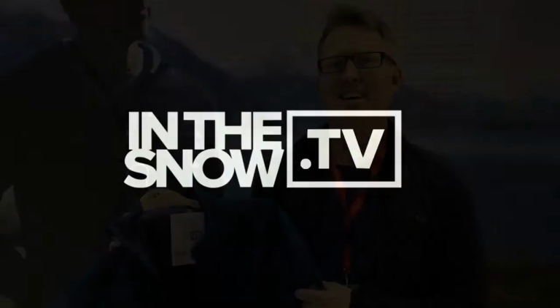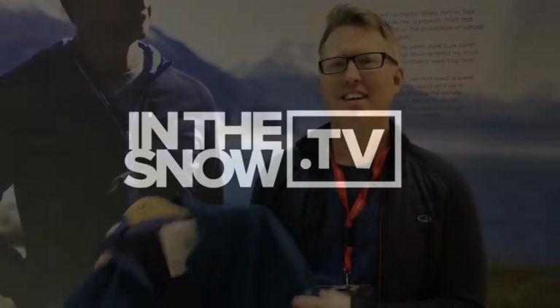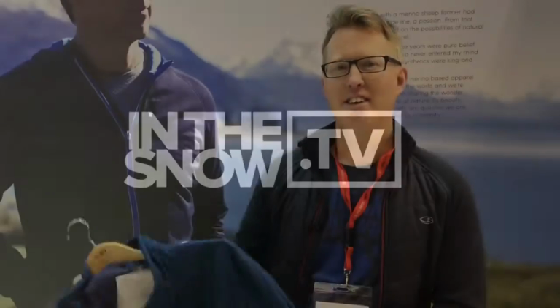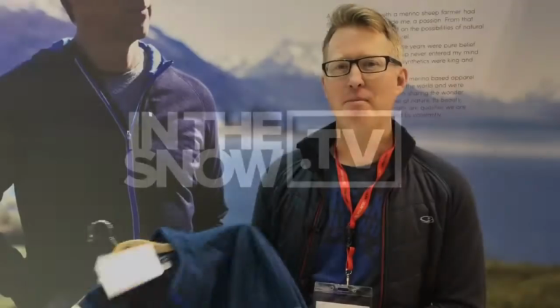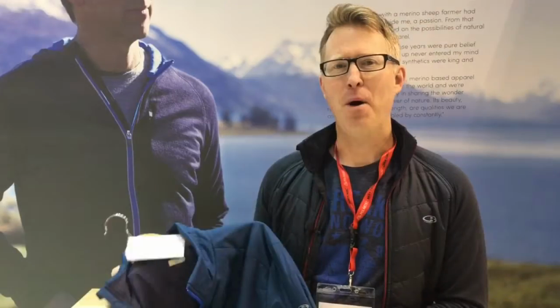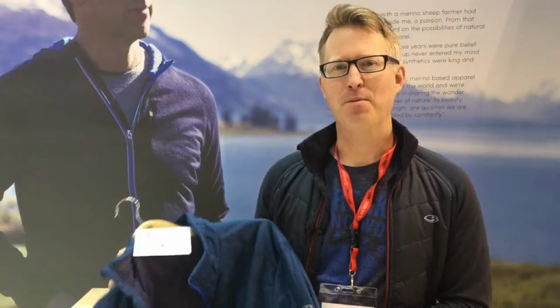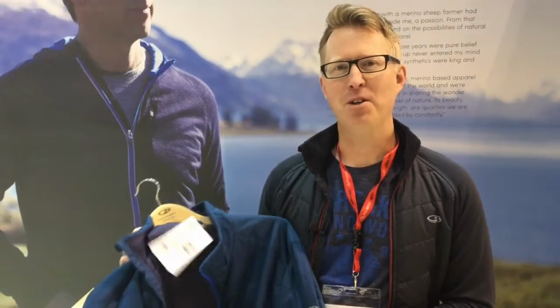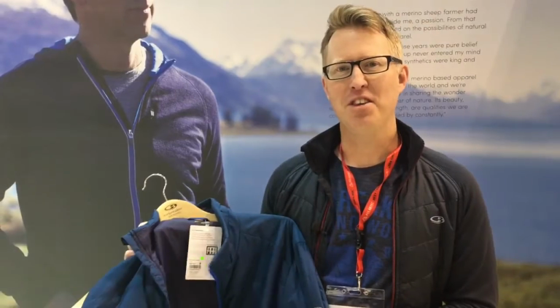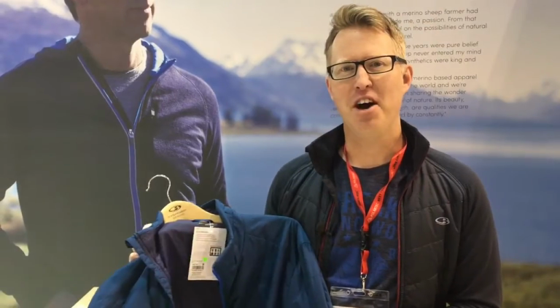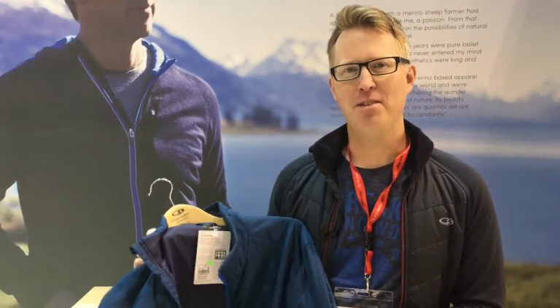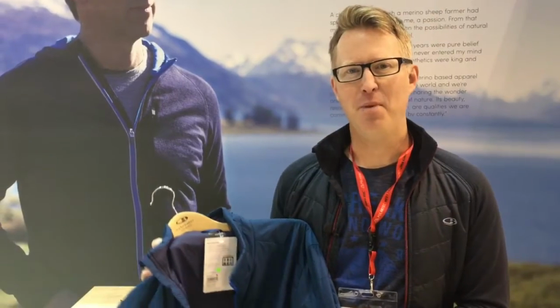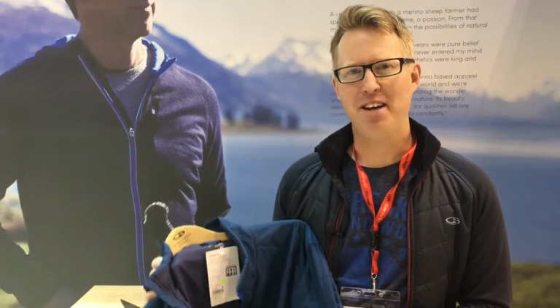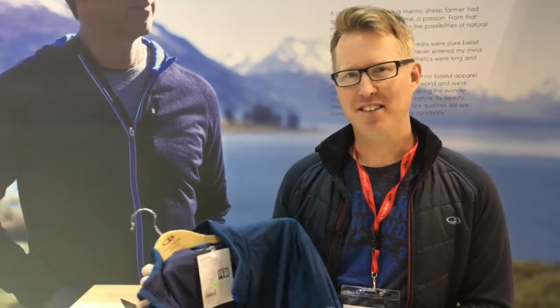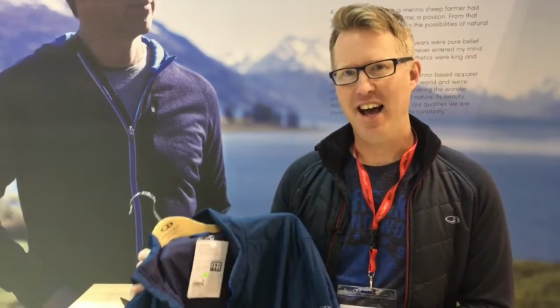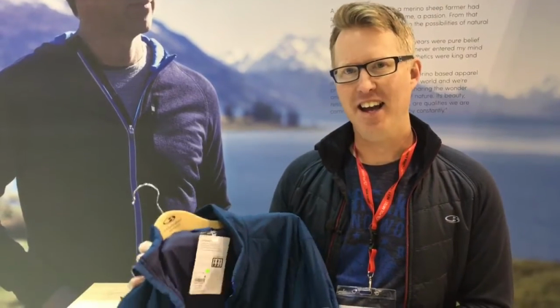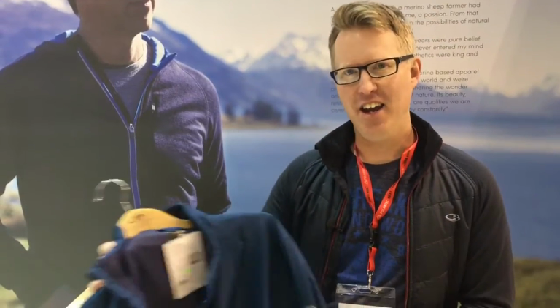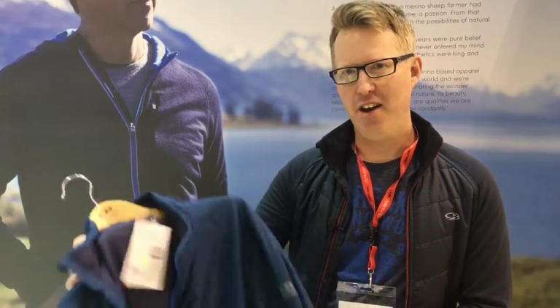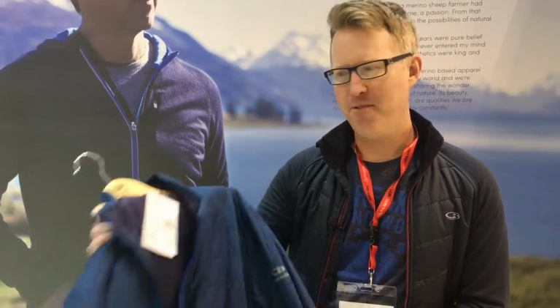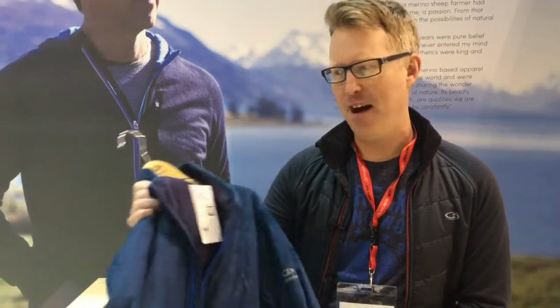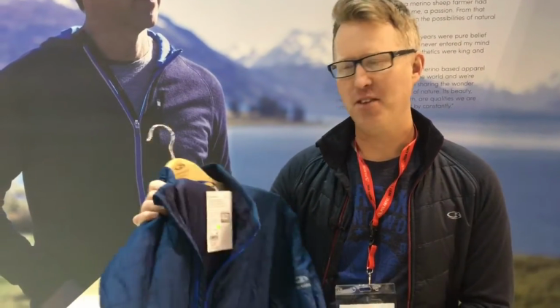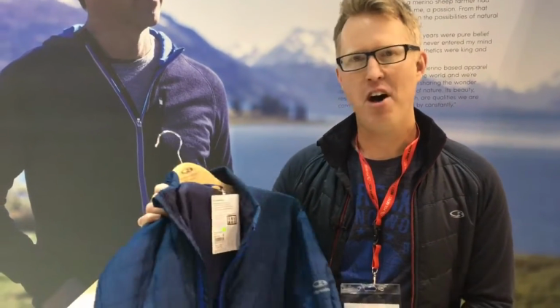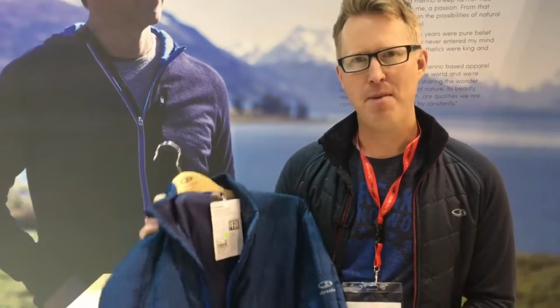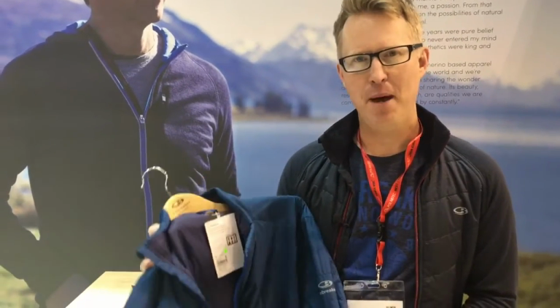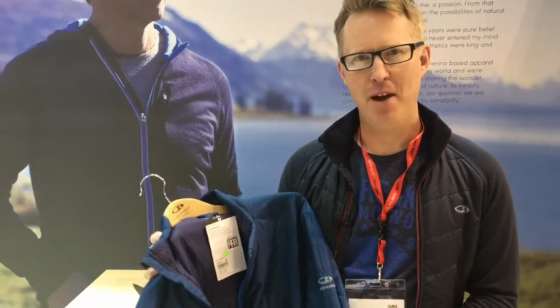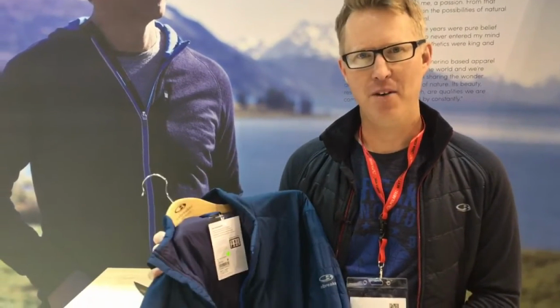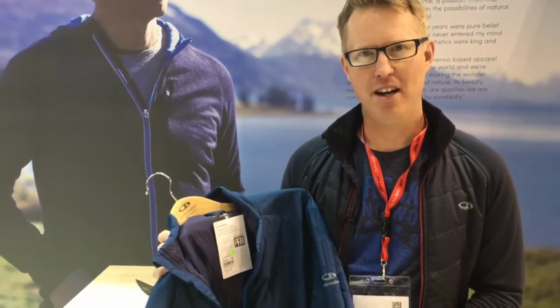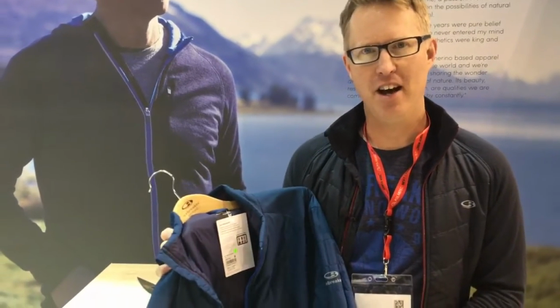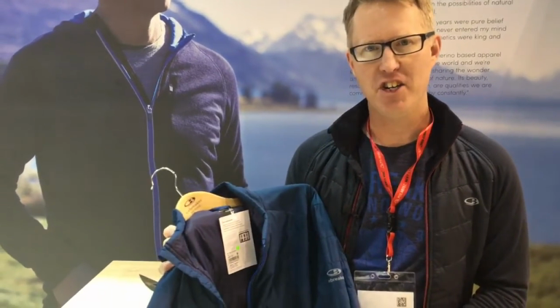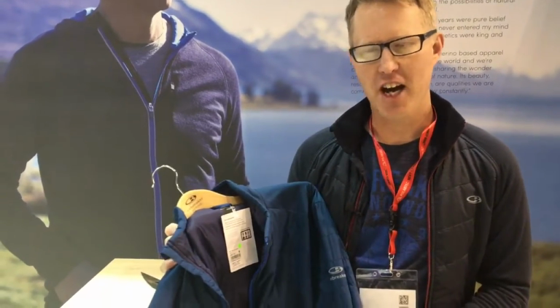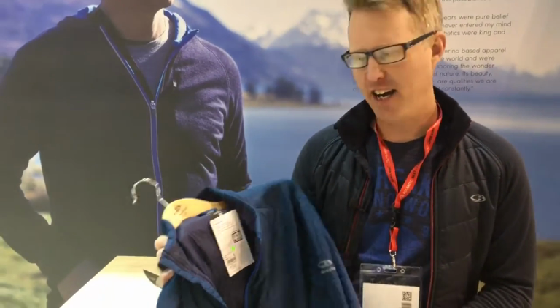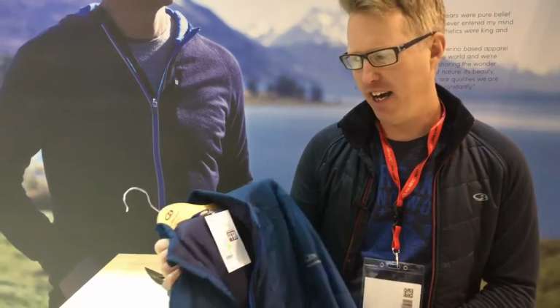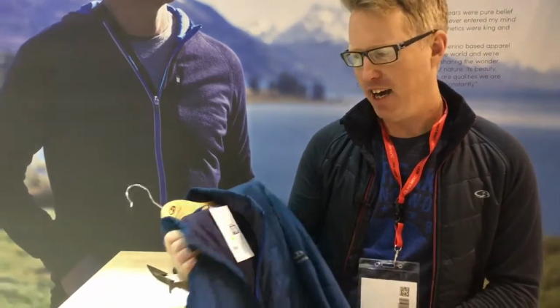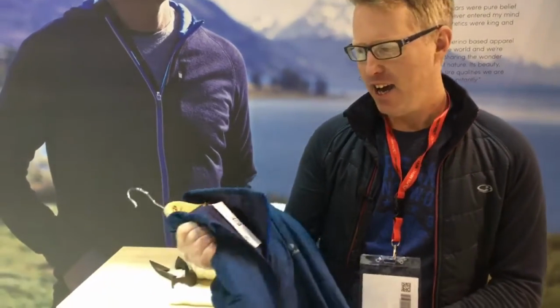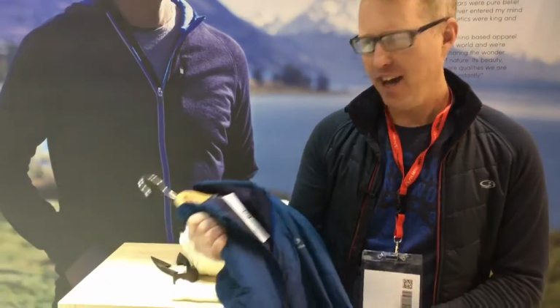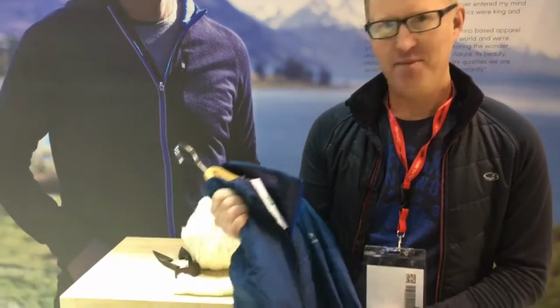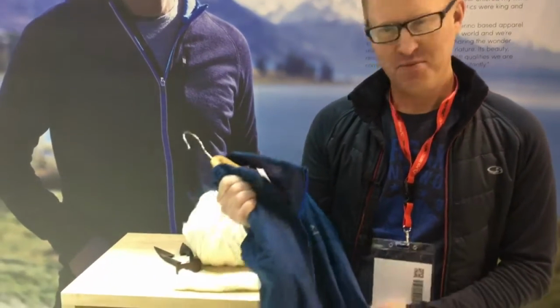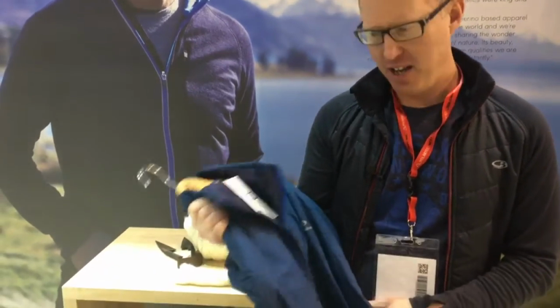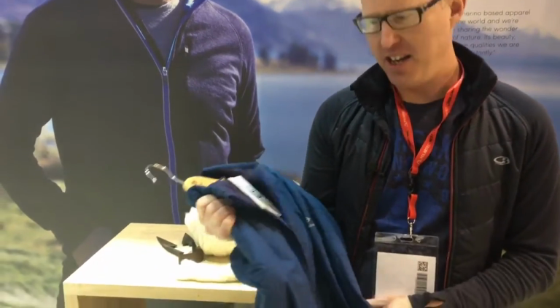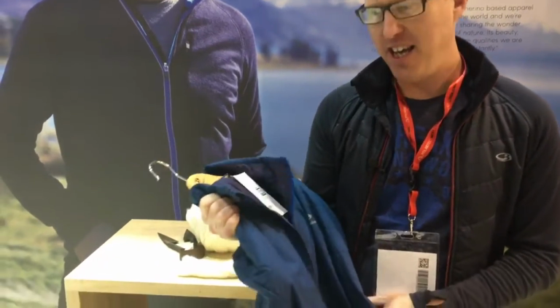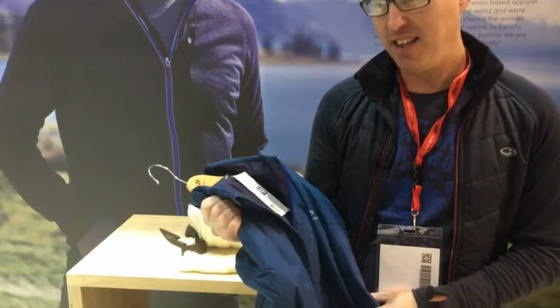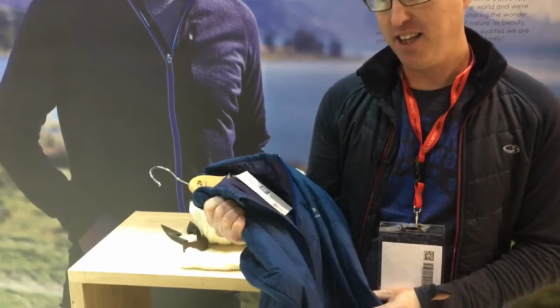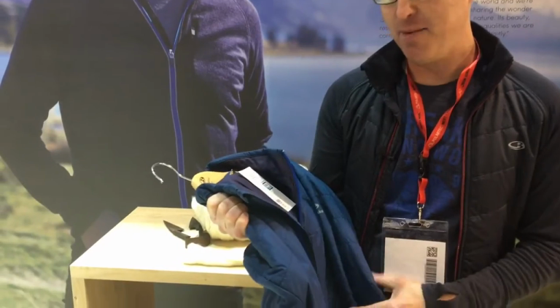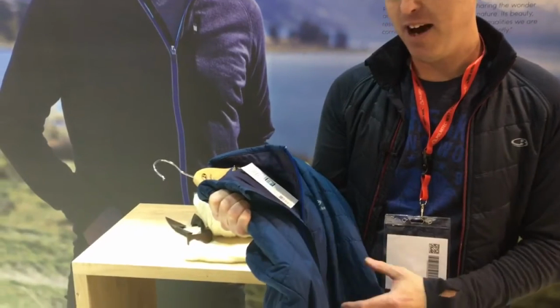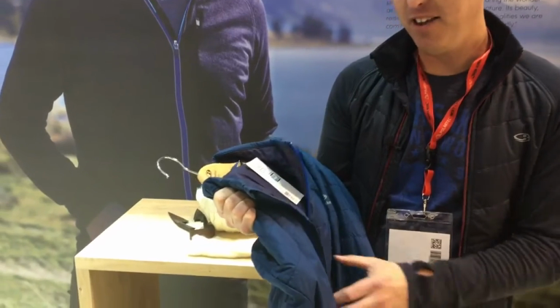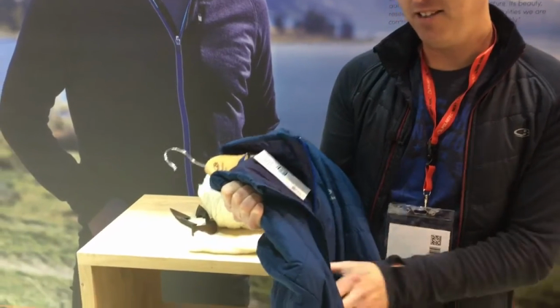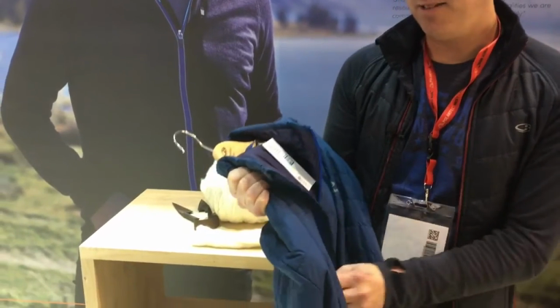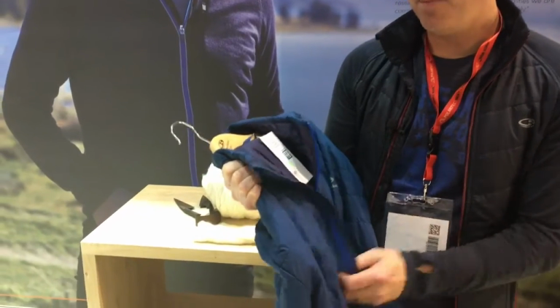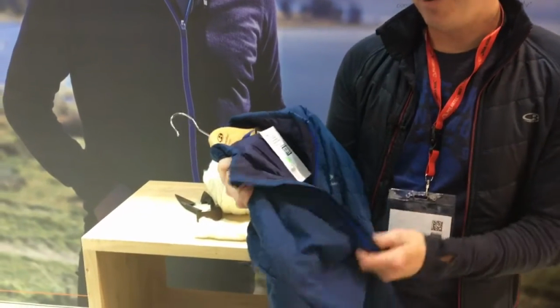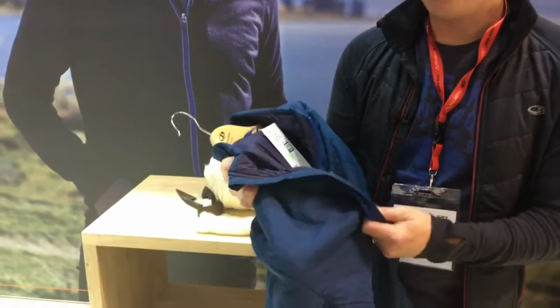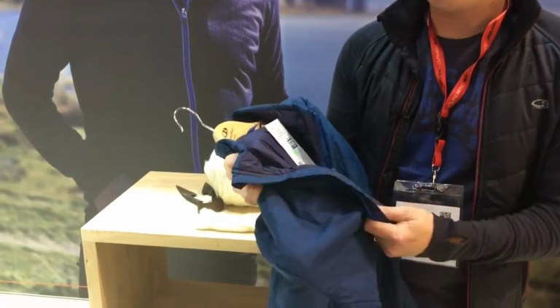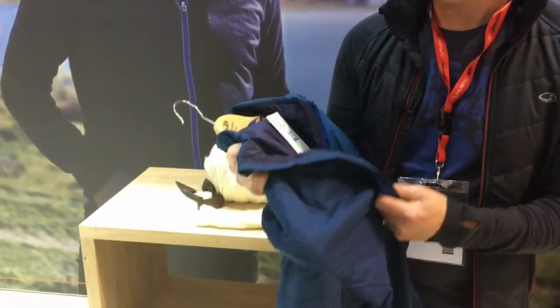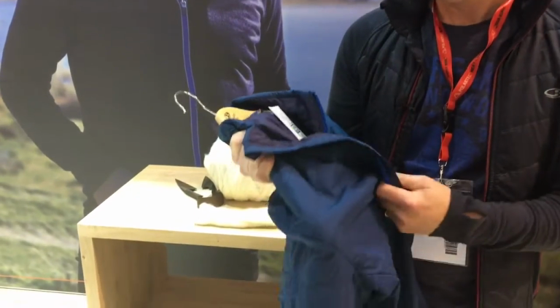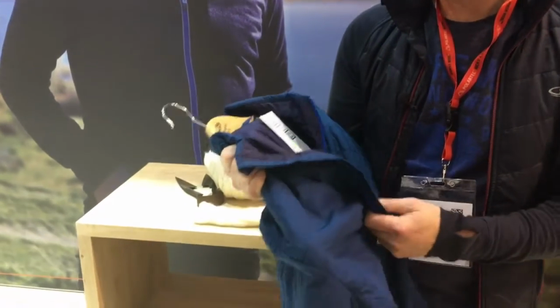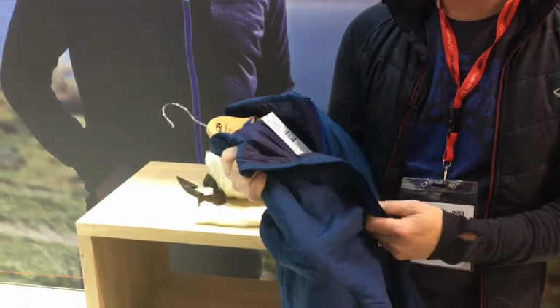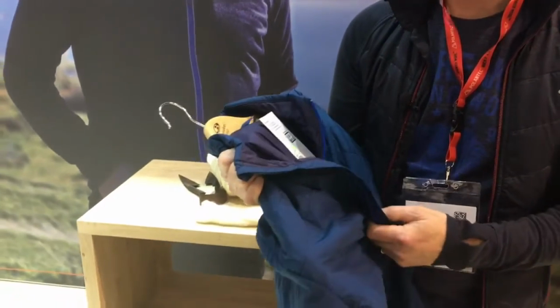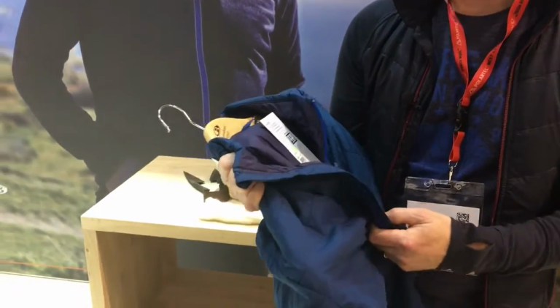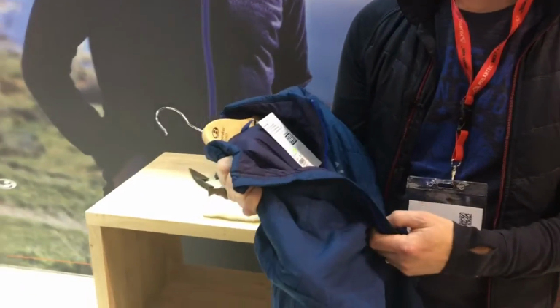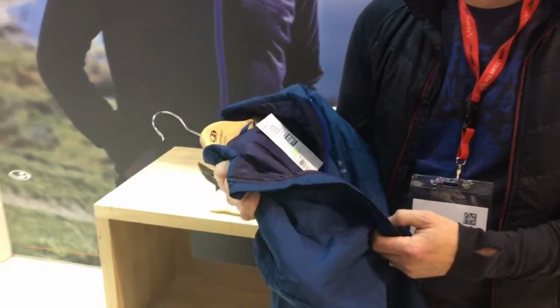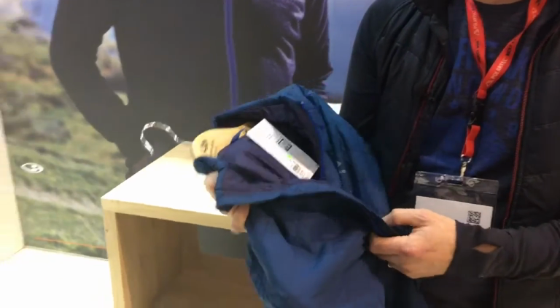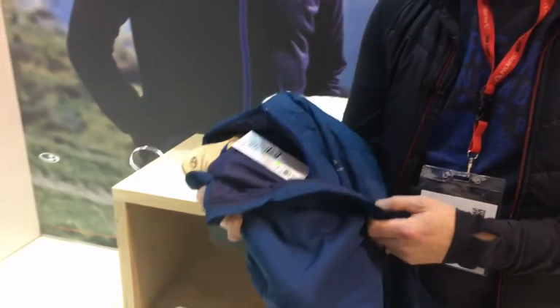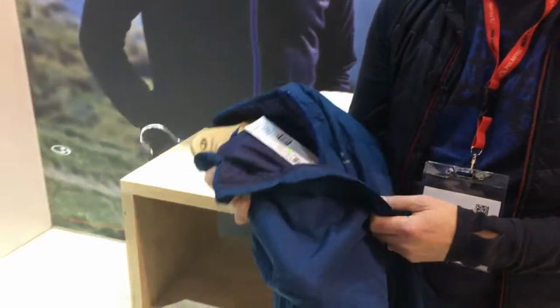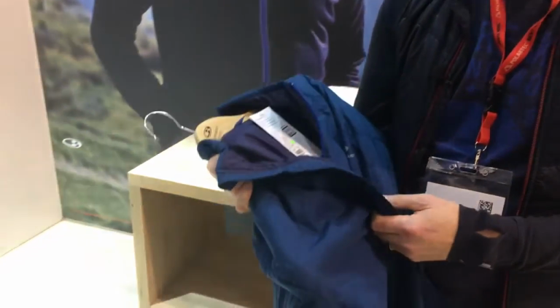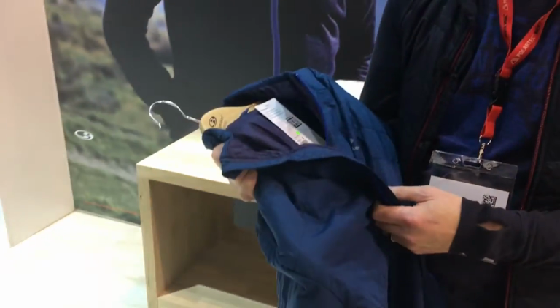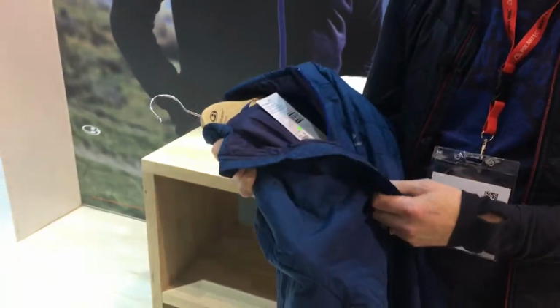I've popped onto the Icebreaker stand here and found the Hyperia light jacket. The neat thing about this is it's made from fully recycled materials.